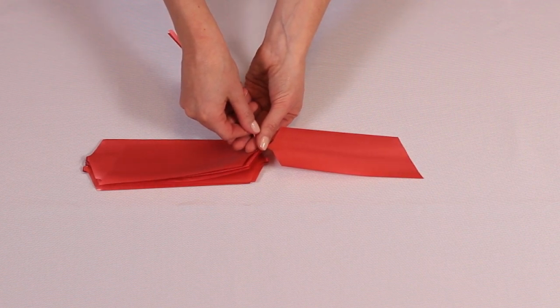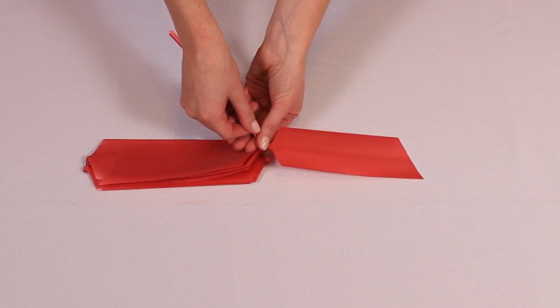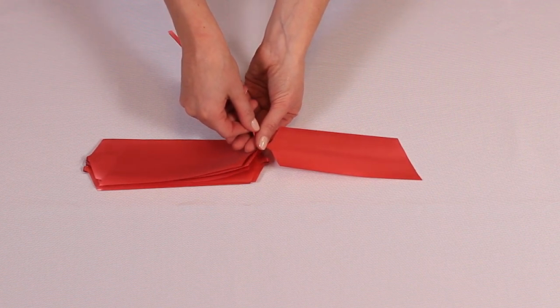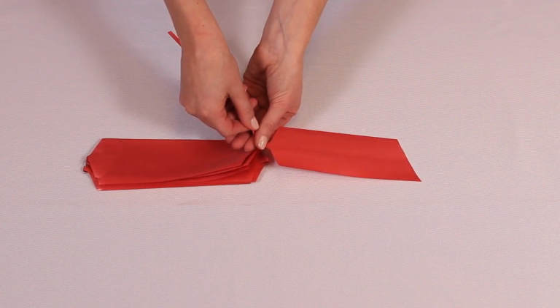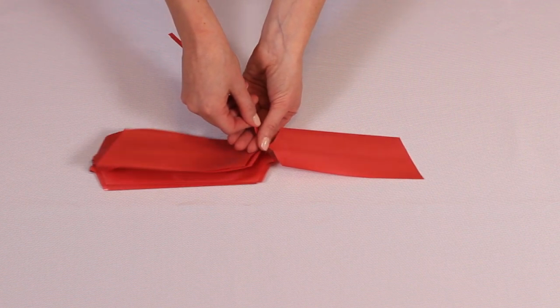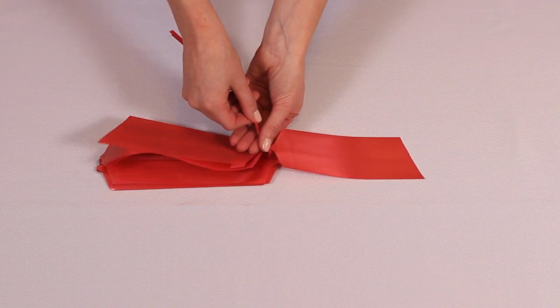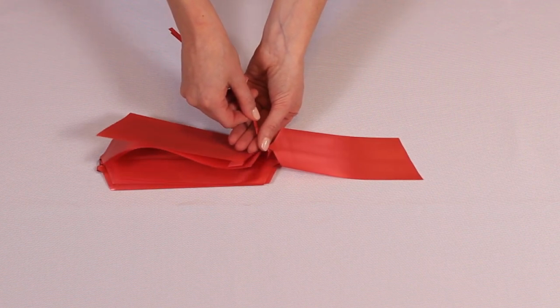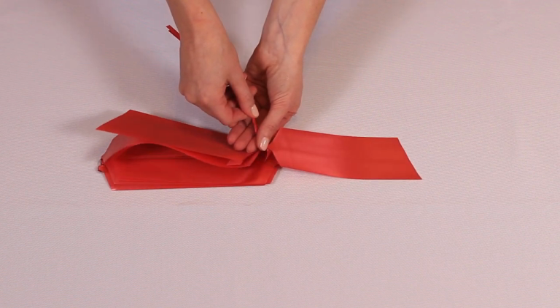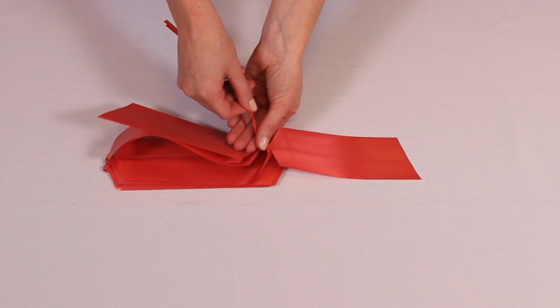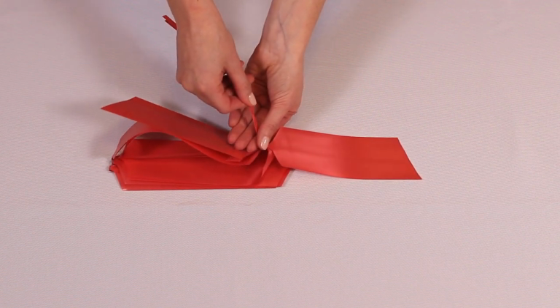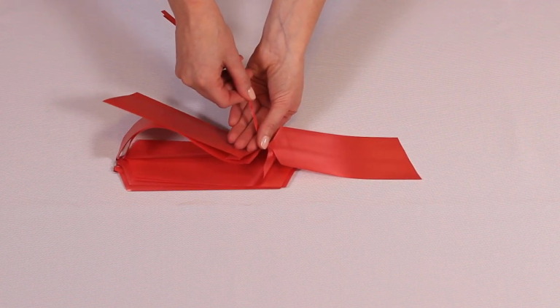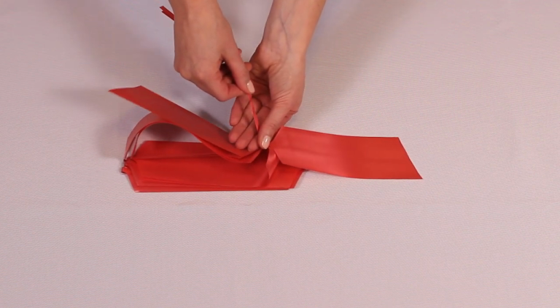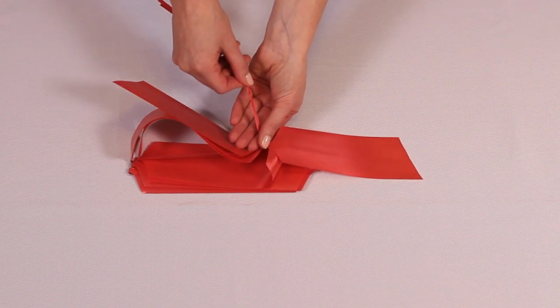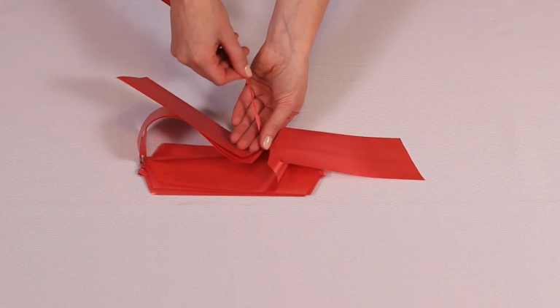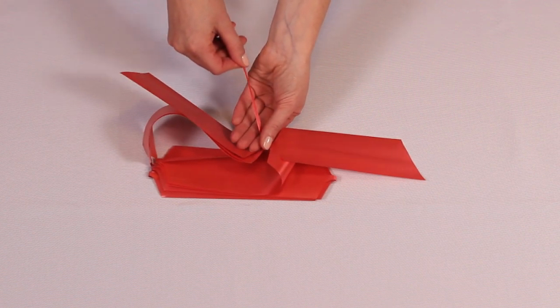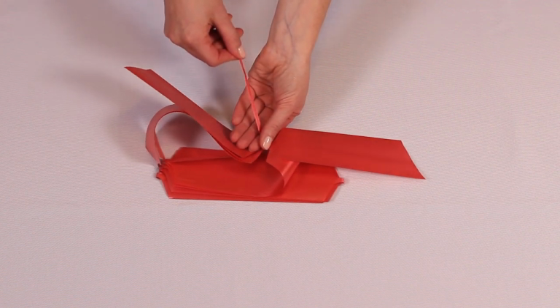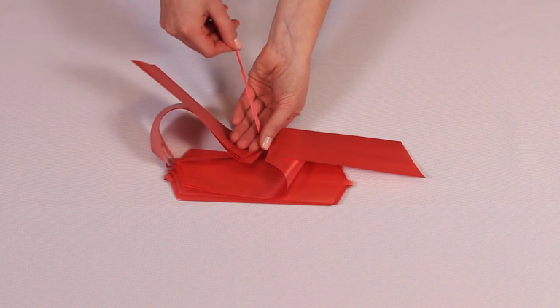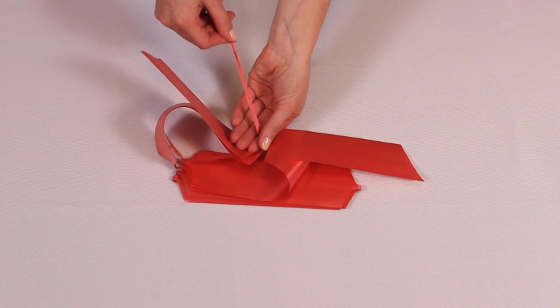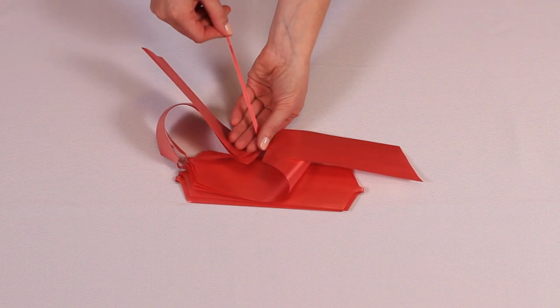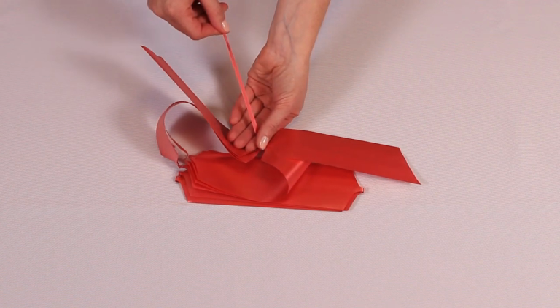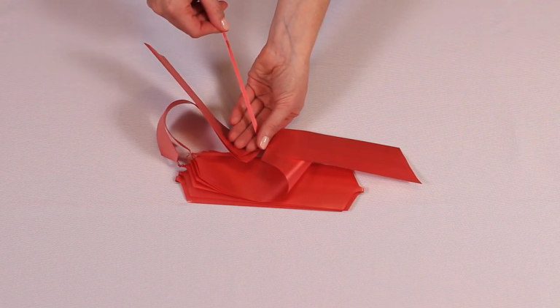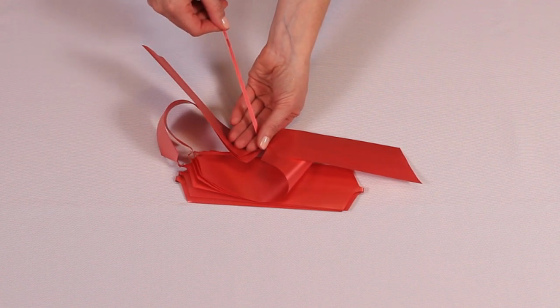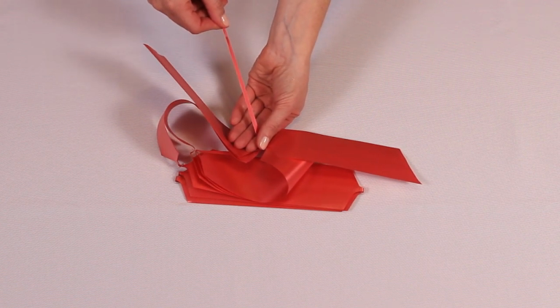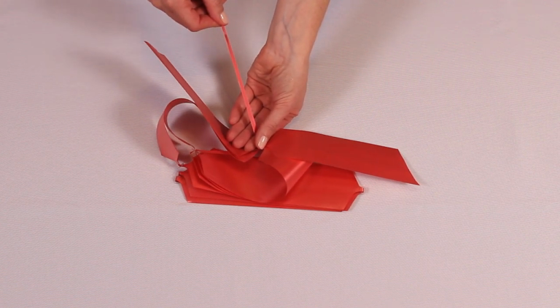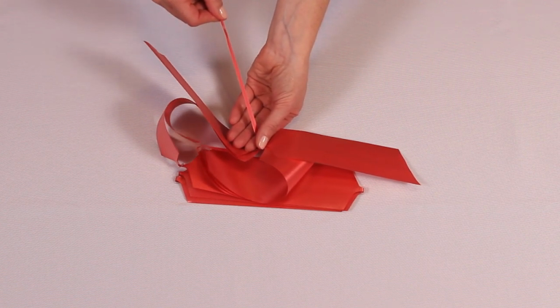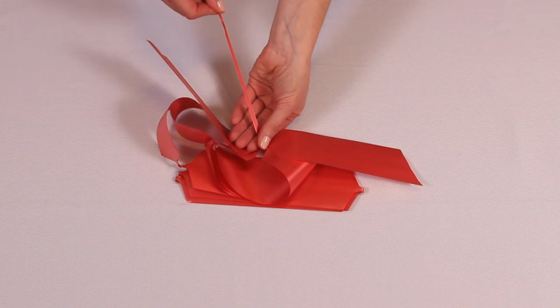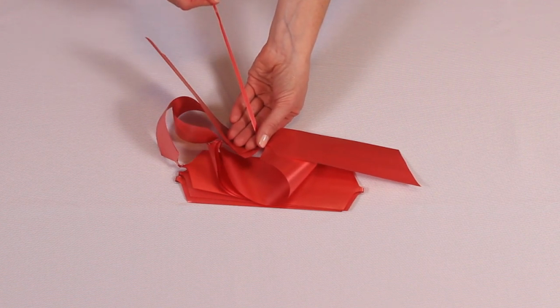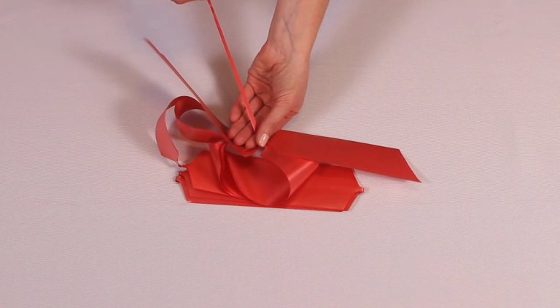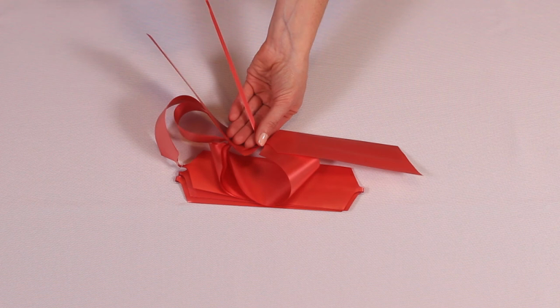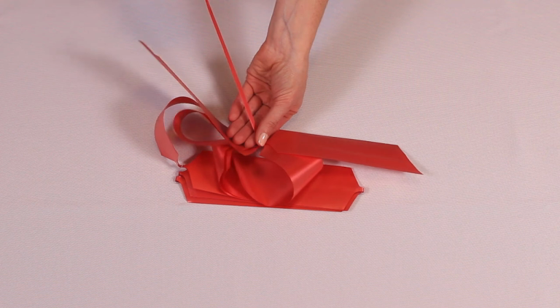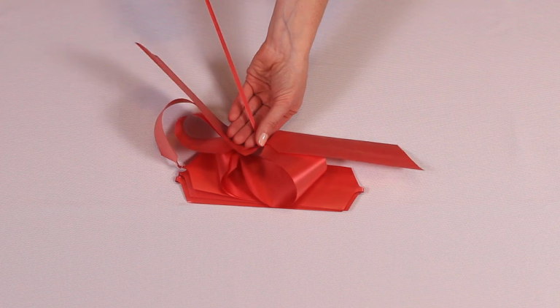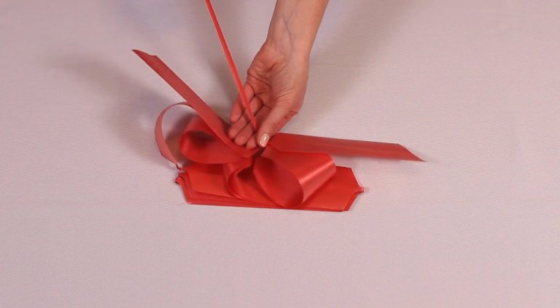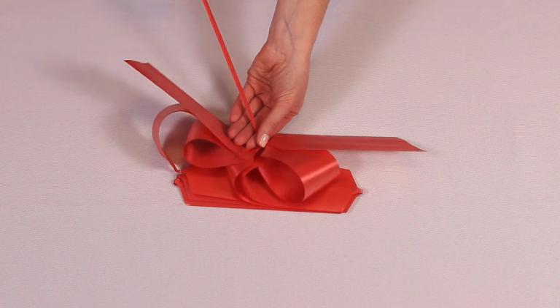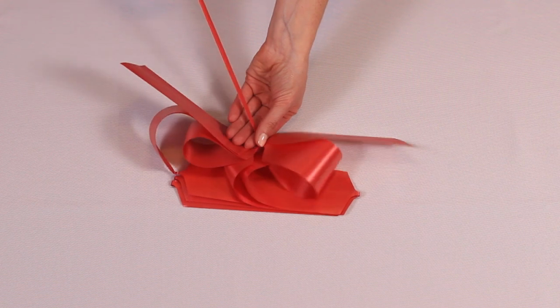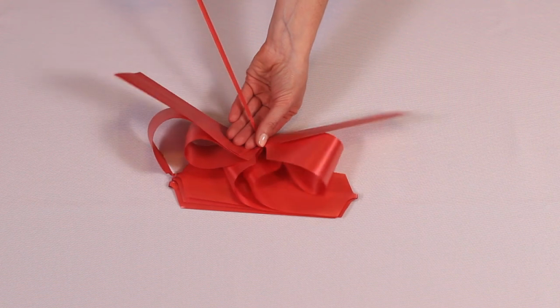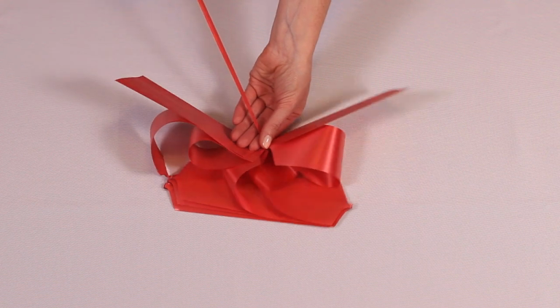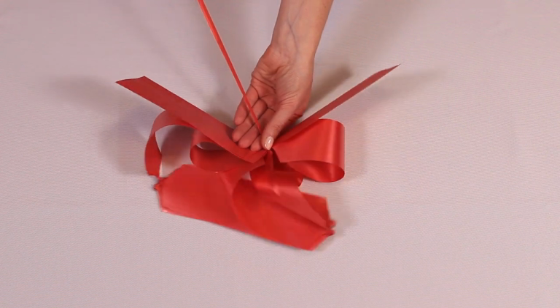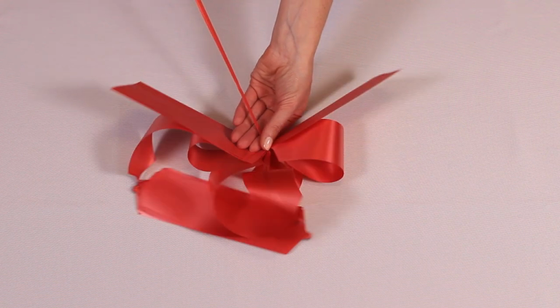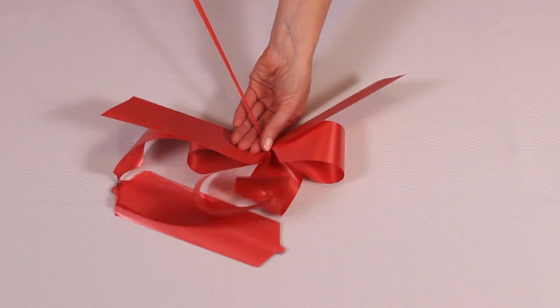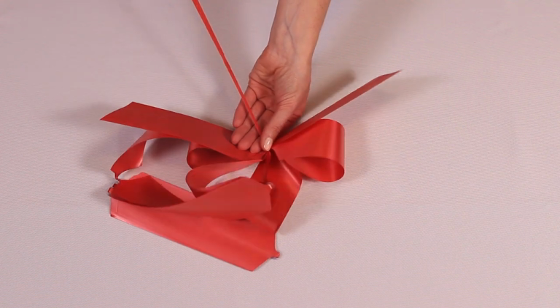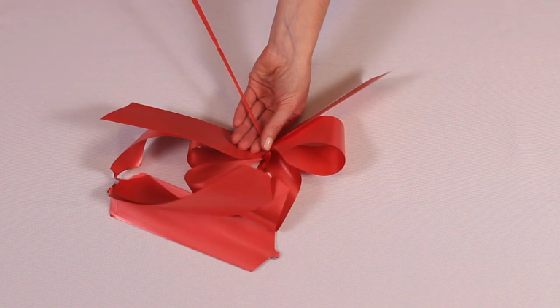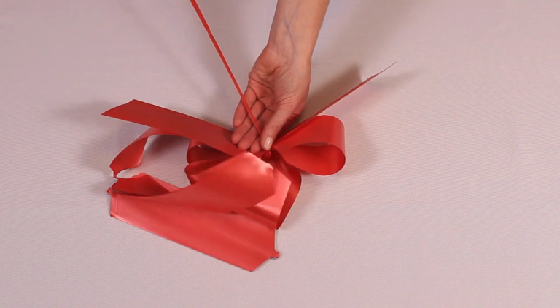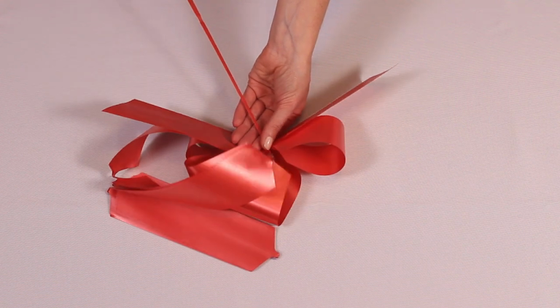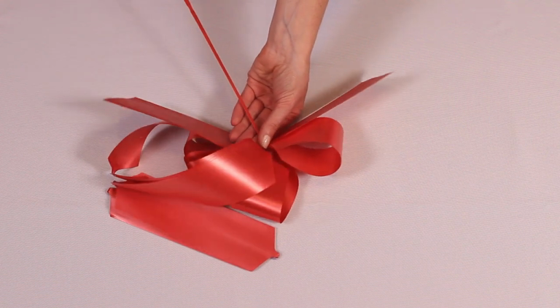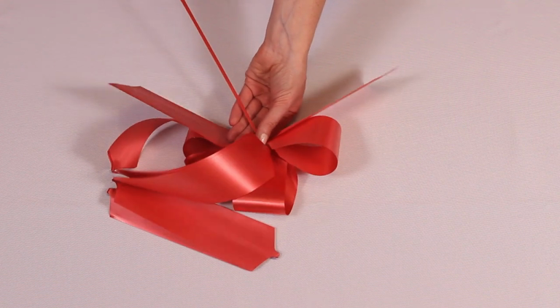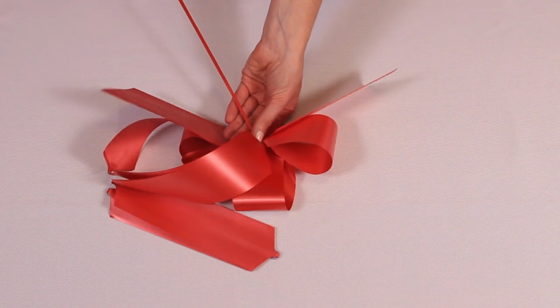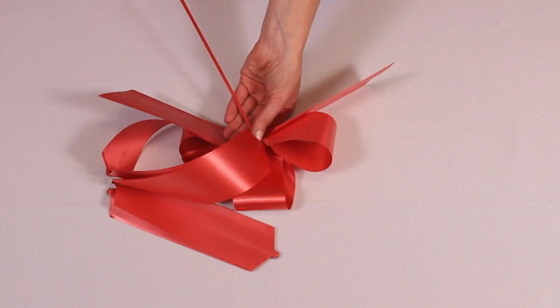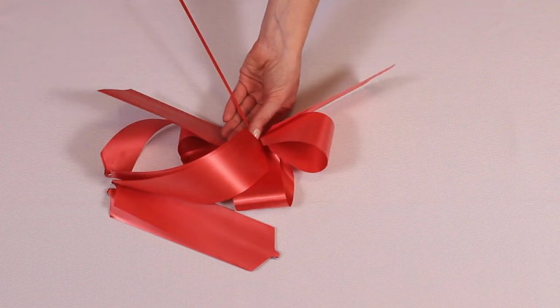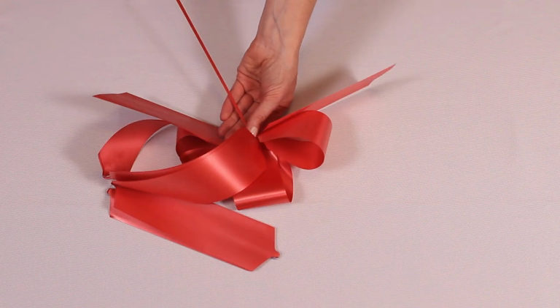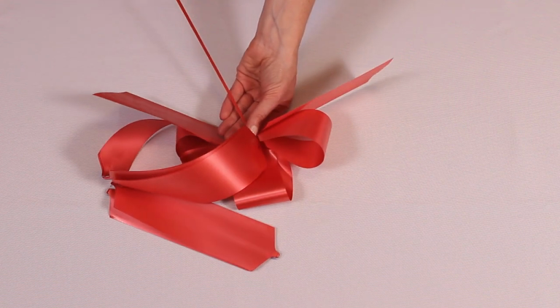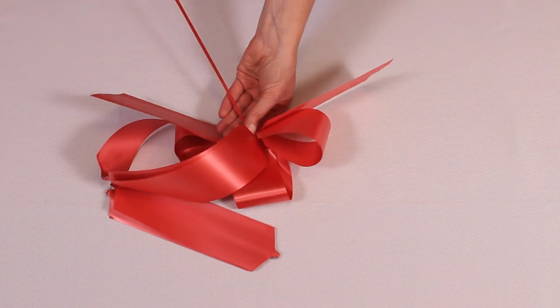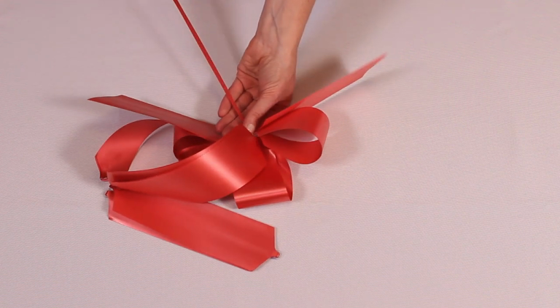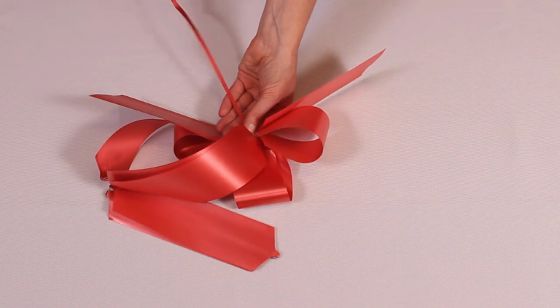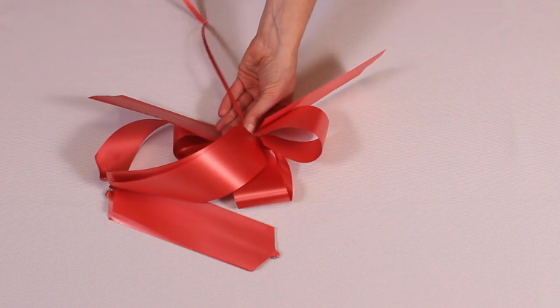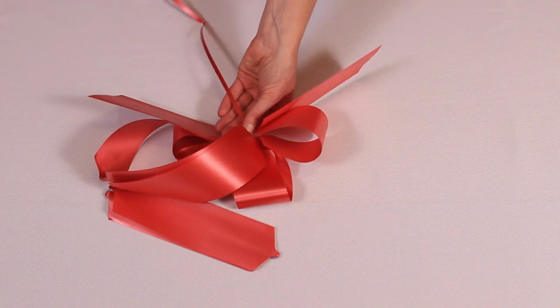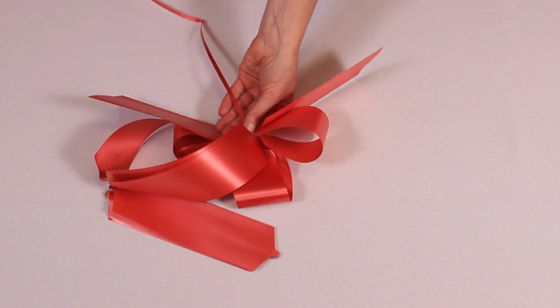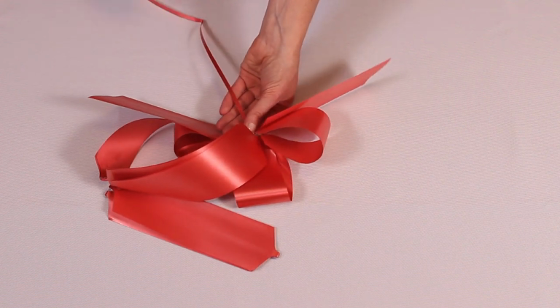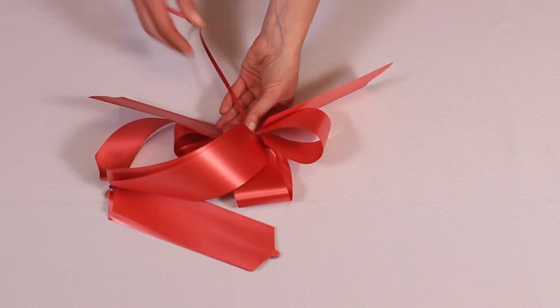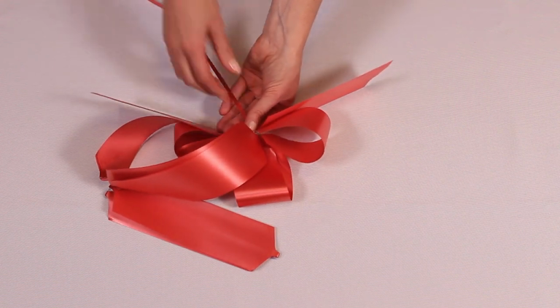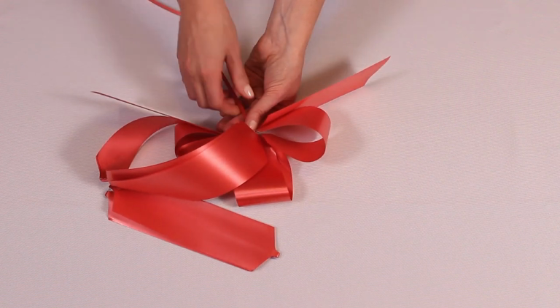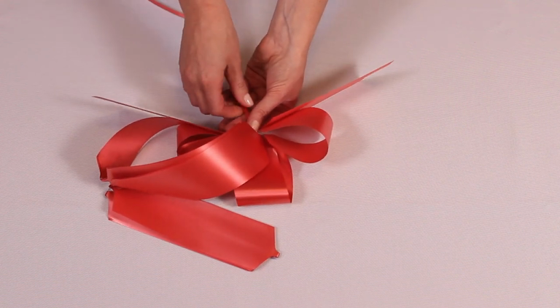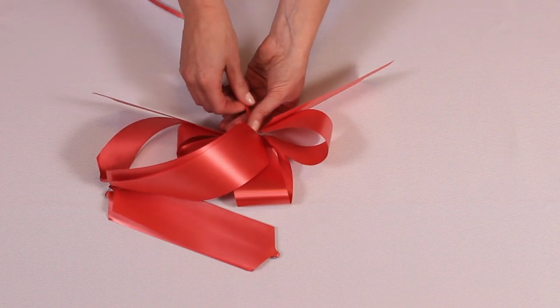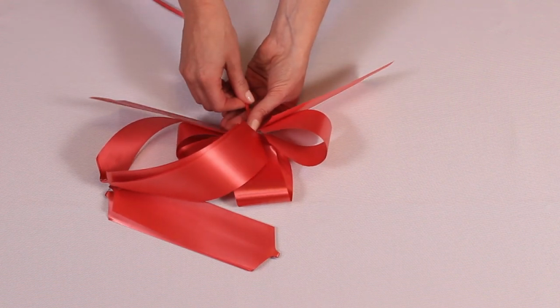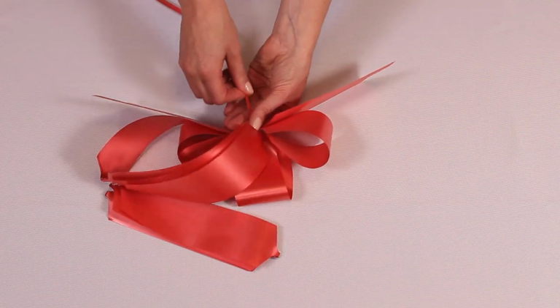Now slowly and gently pull the strings back with one hand while gently holding the rest of the bow in place.